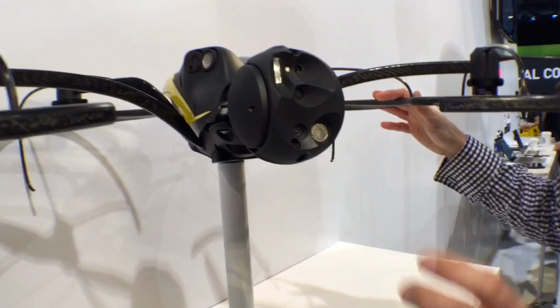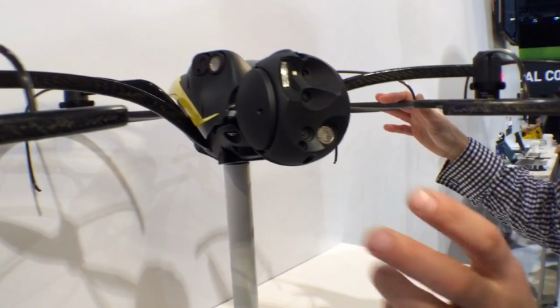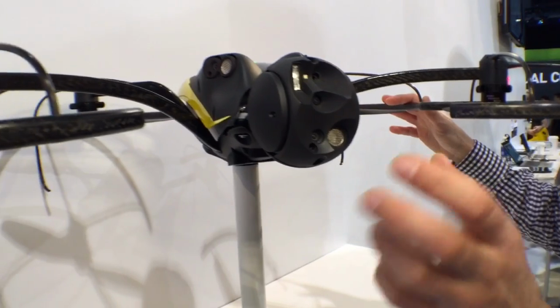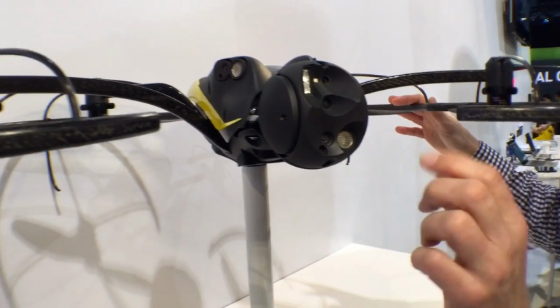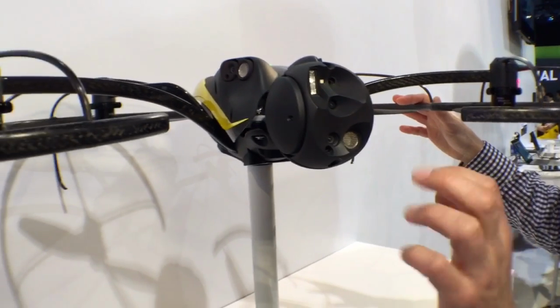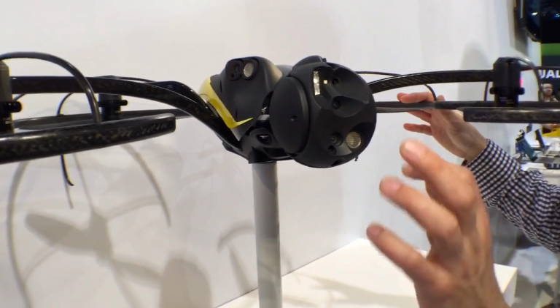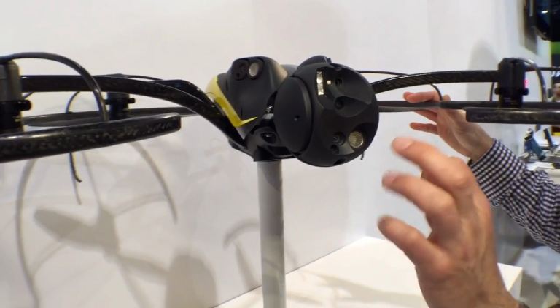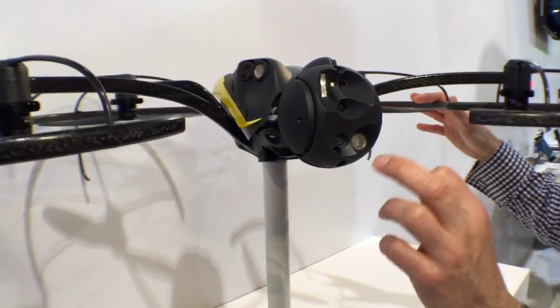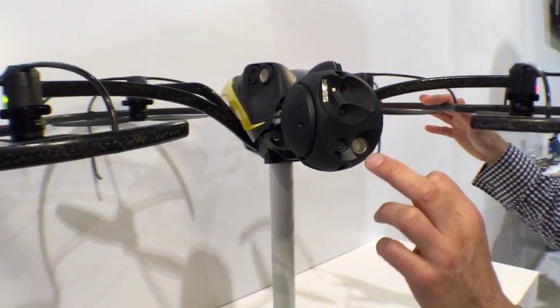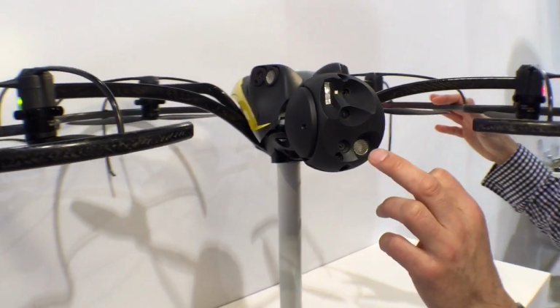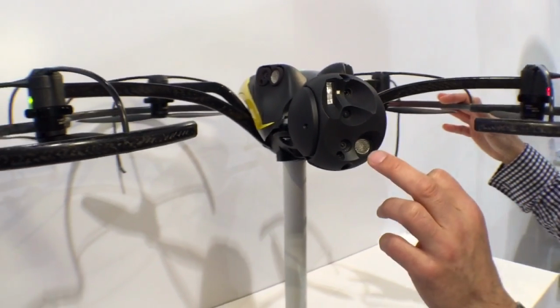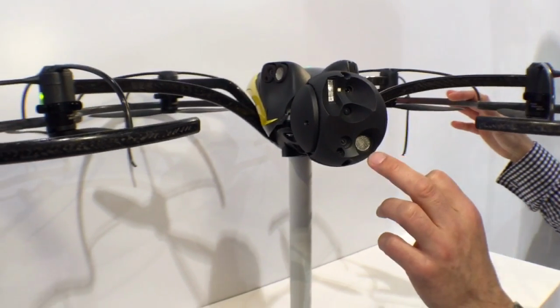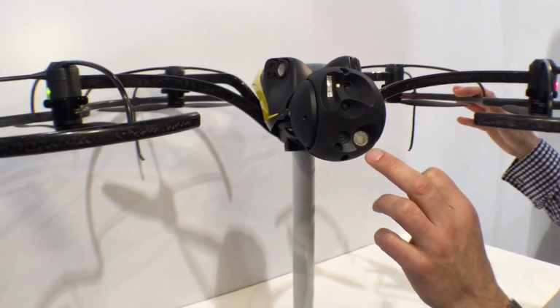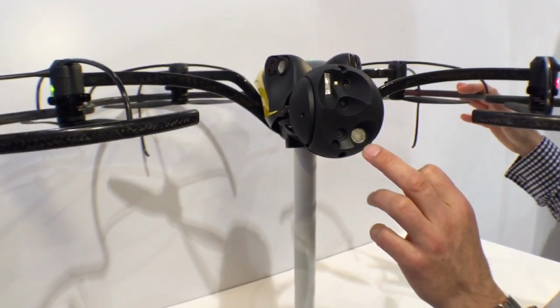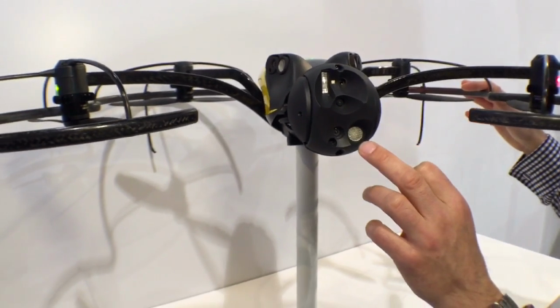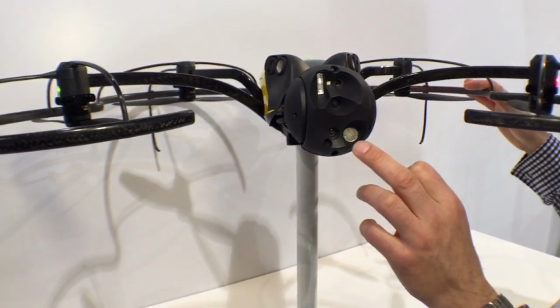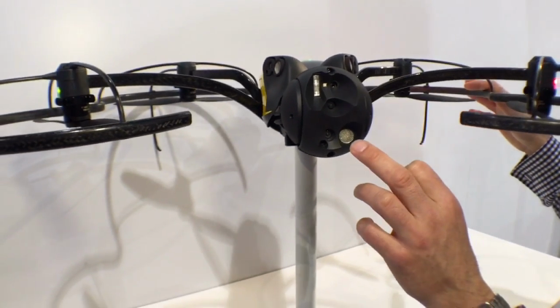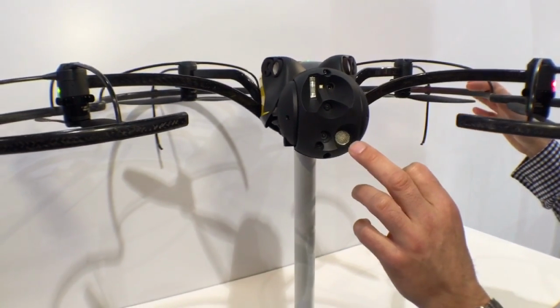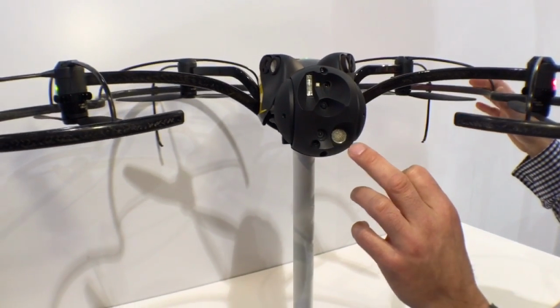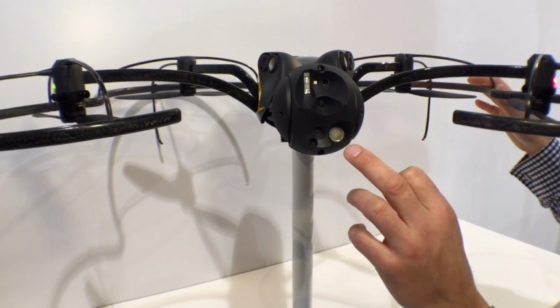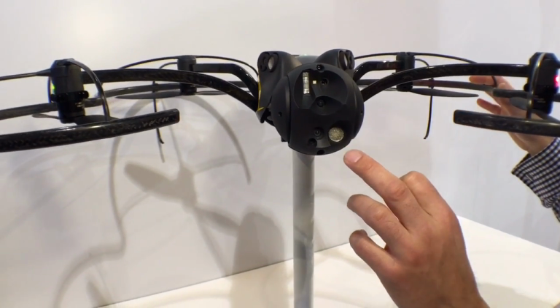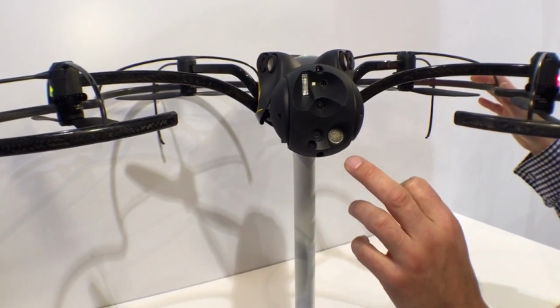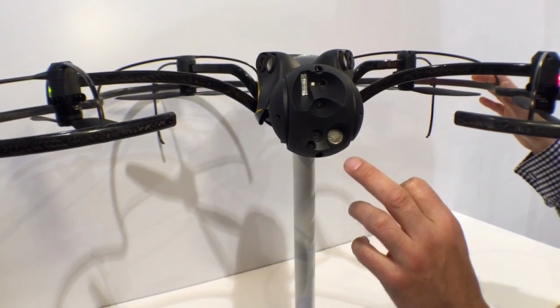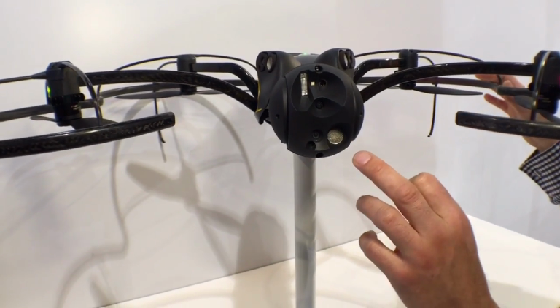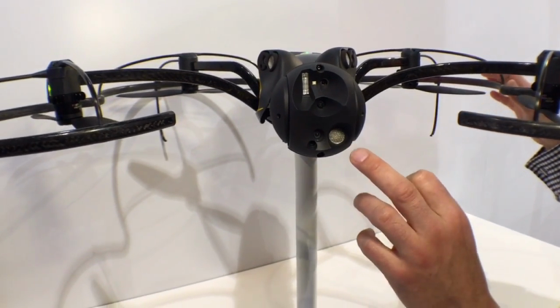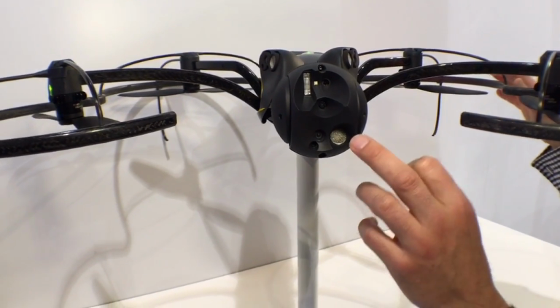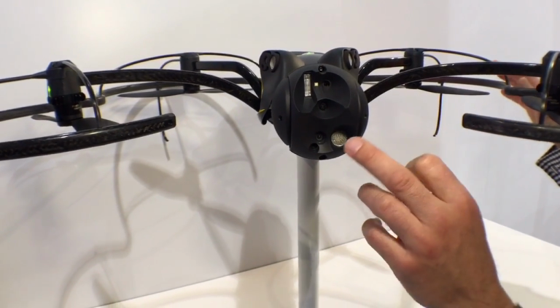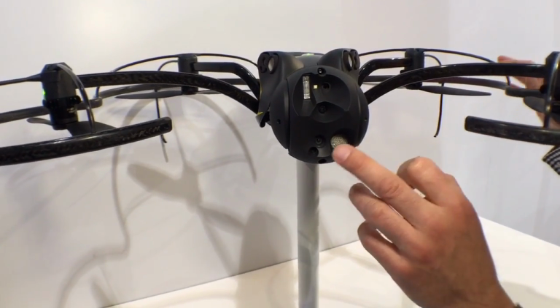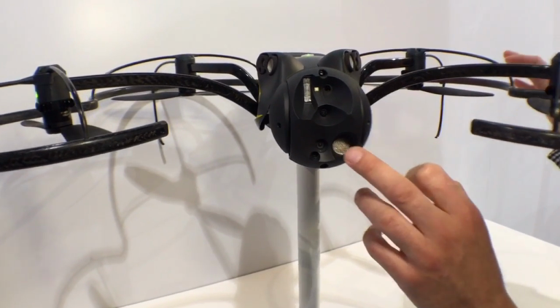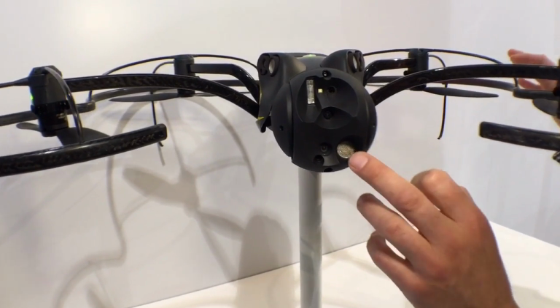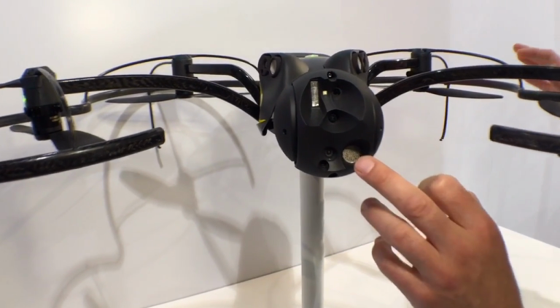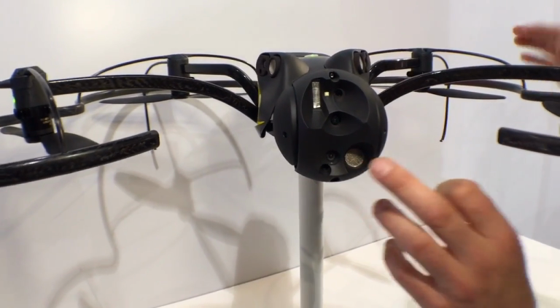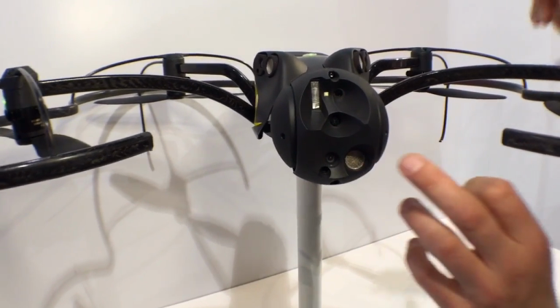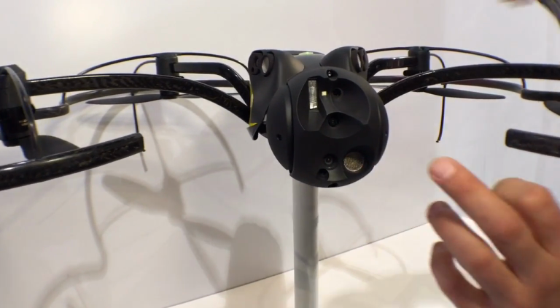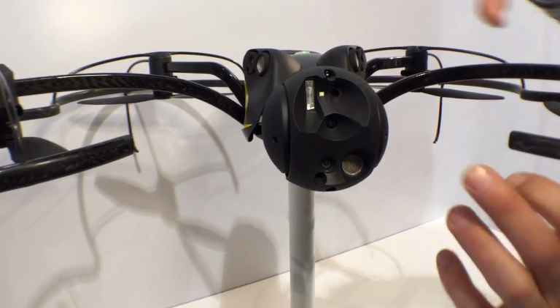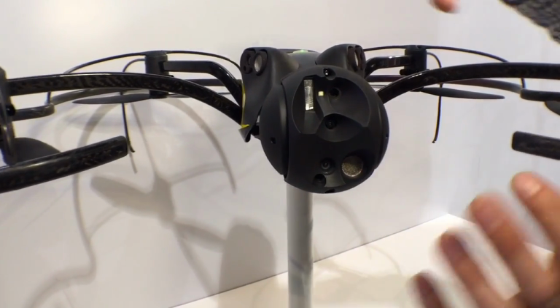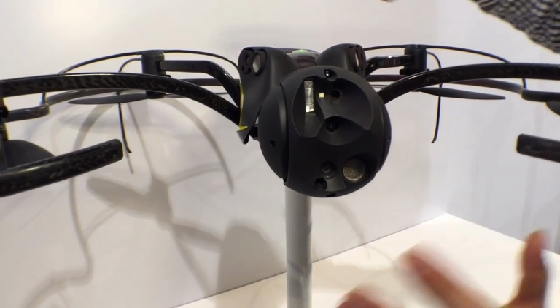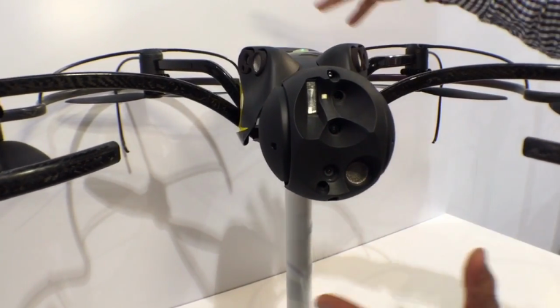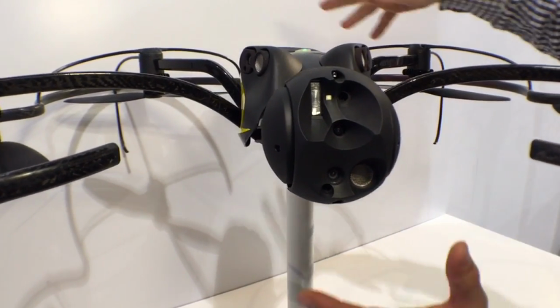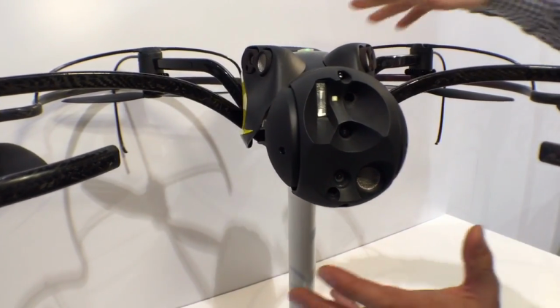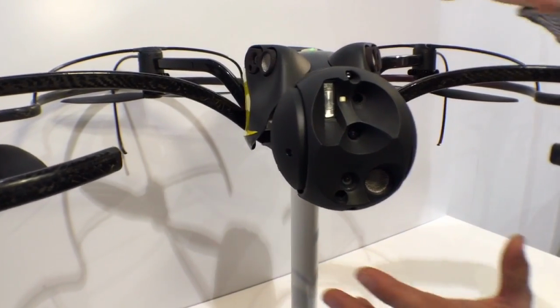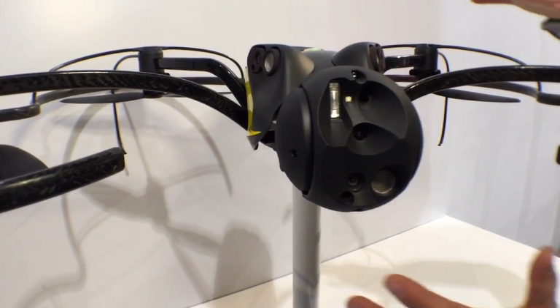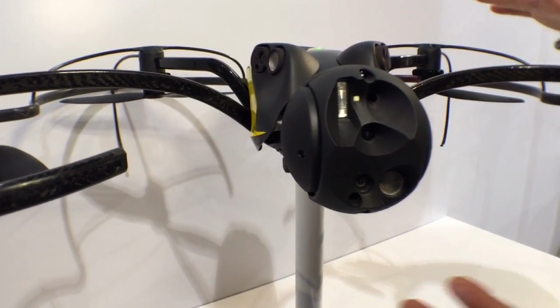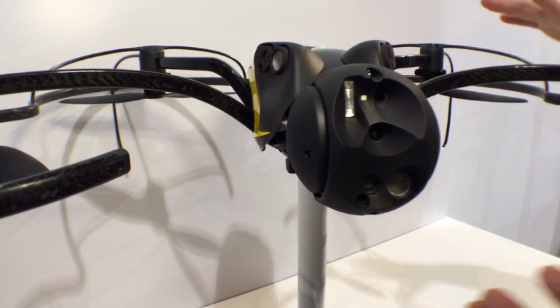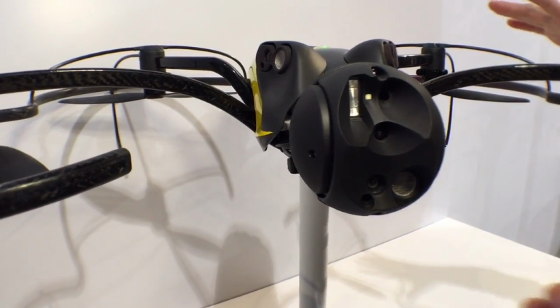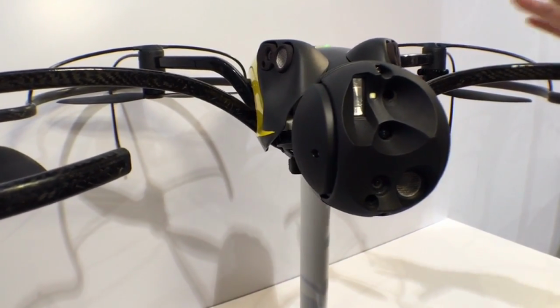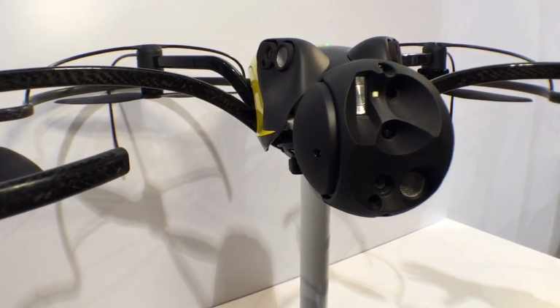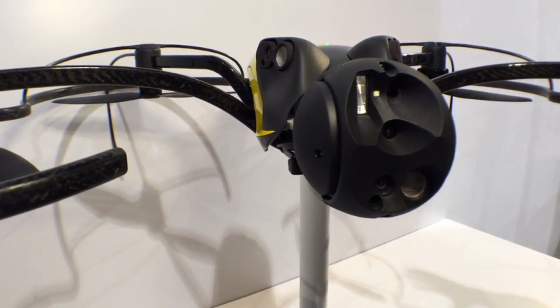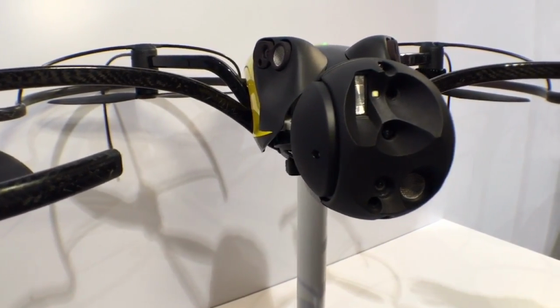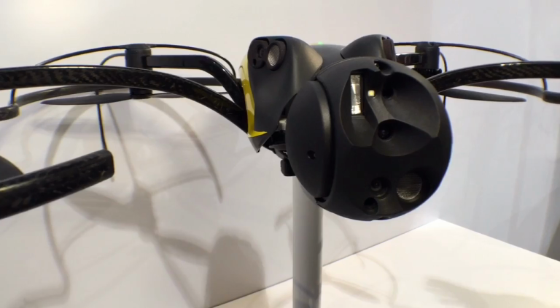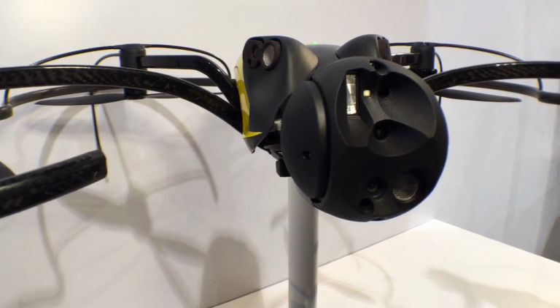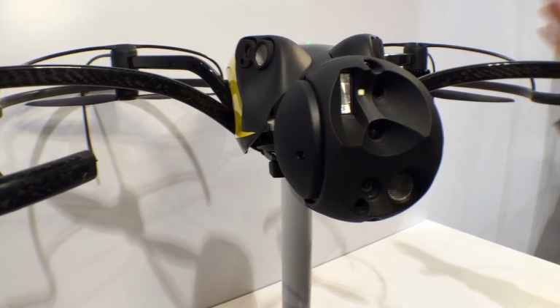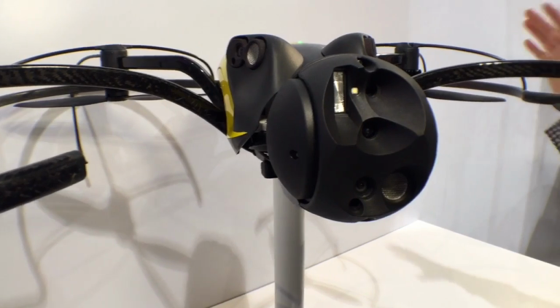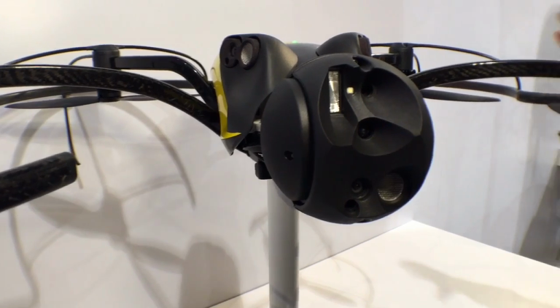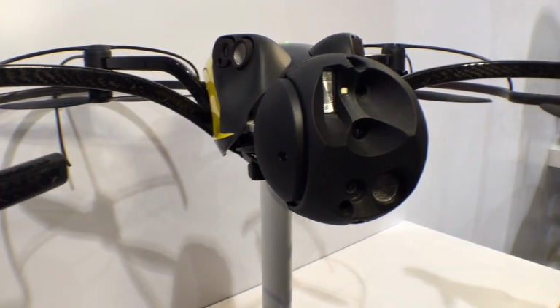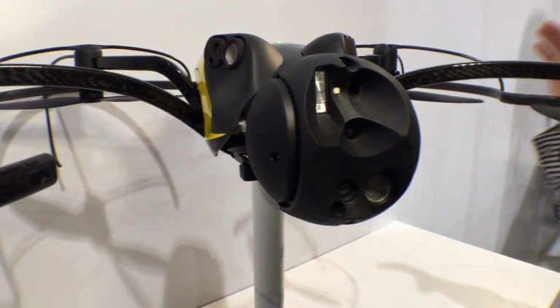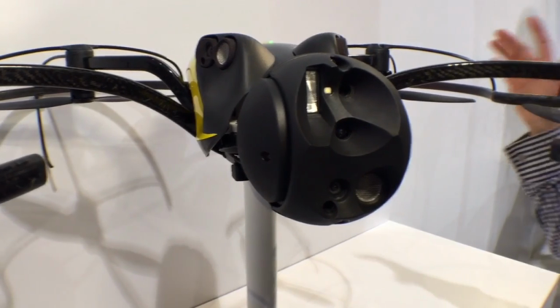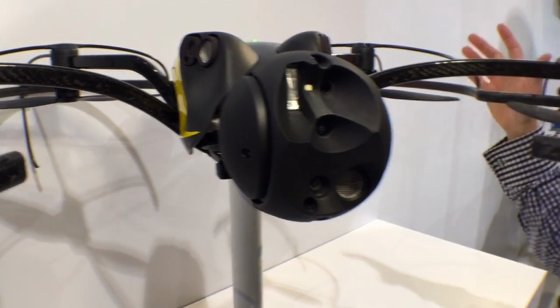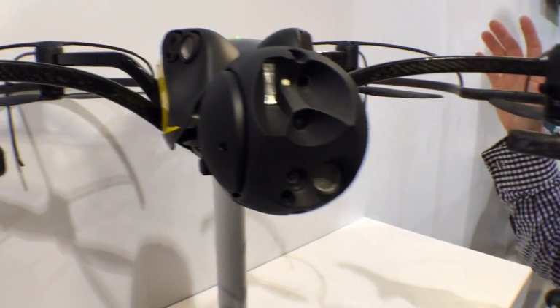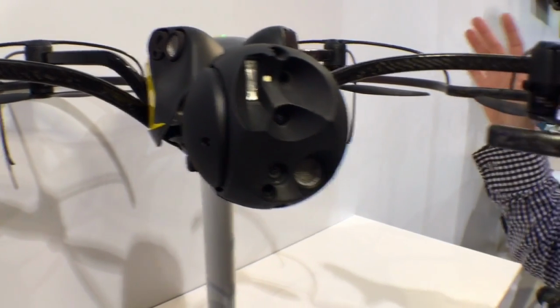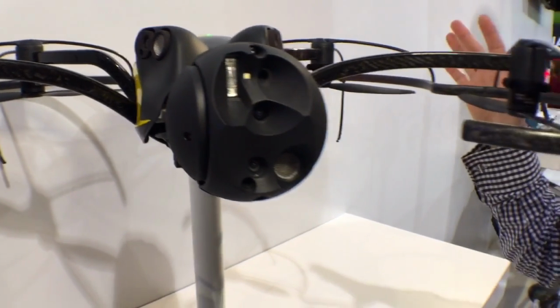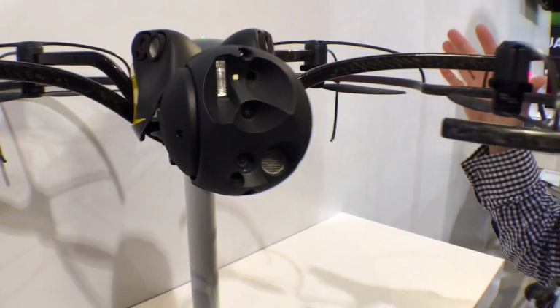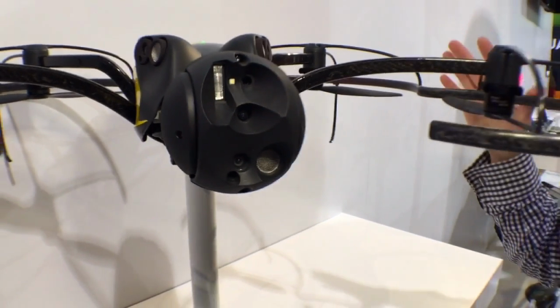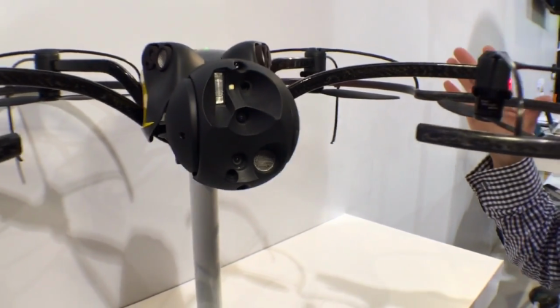You've also got, as you can see here, an ultrasonic sensor. There are five of those all around the UAV to avoid walls and obstacles.